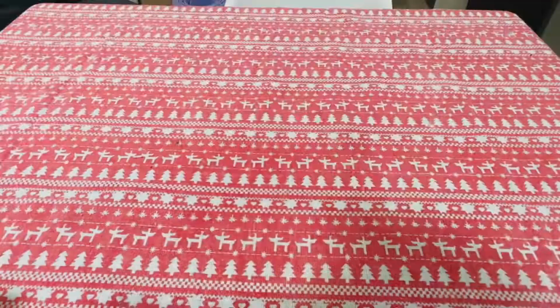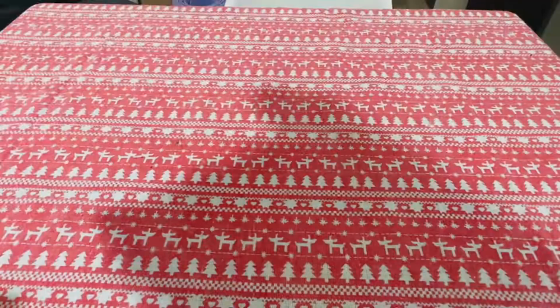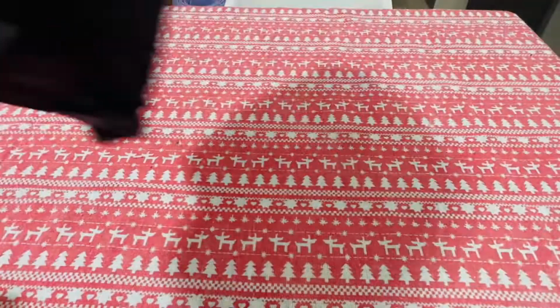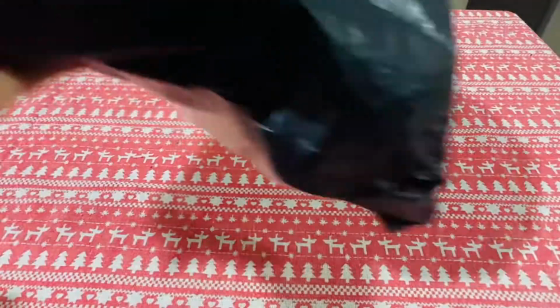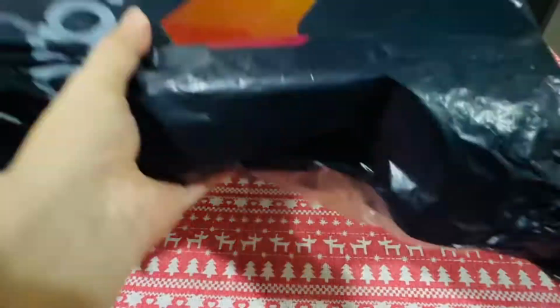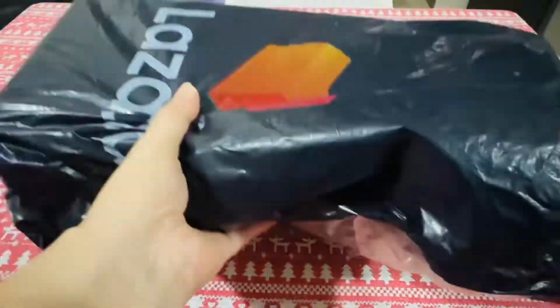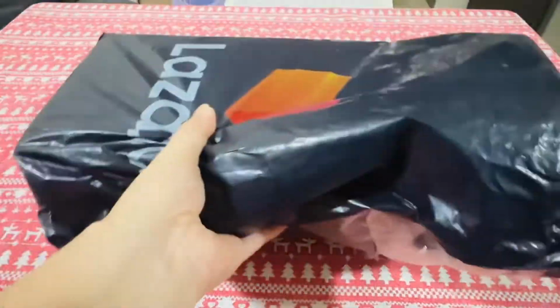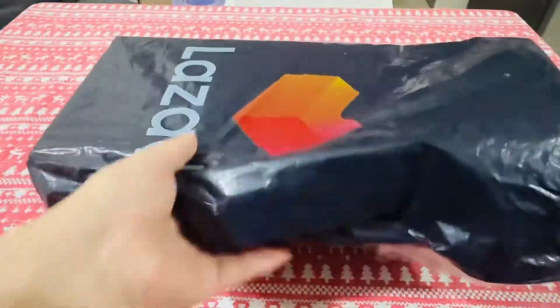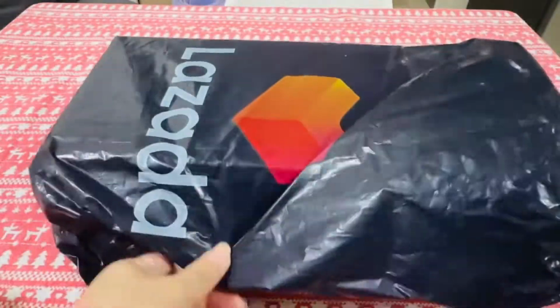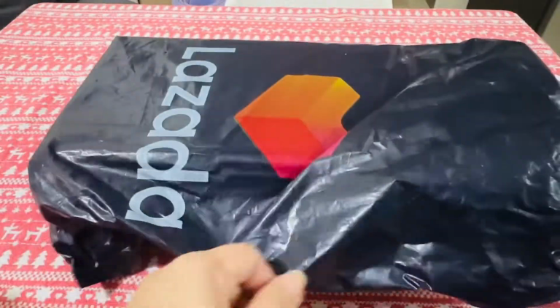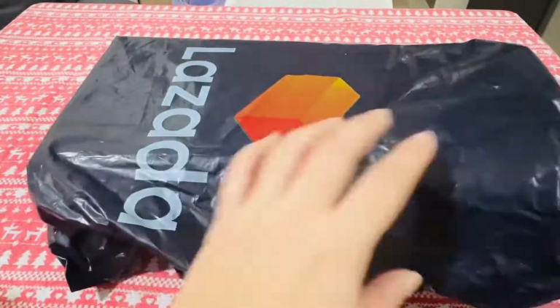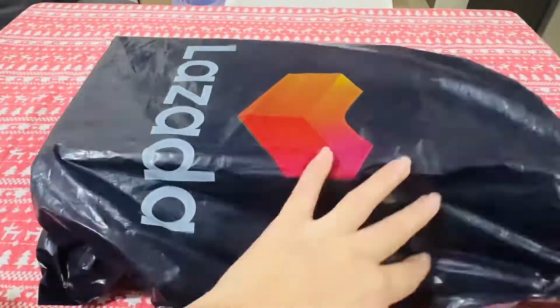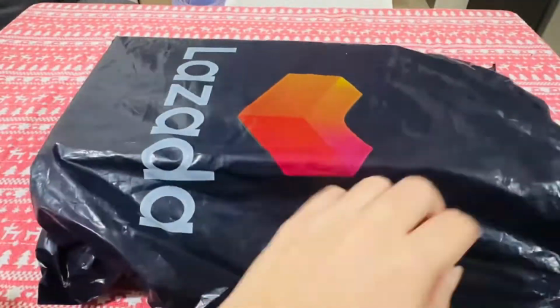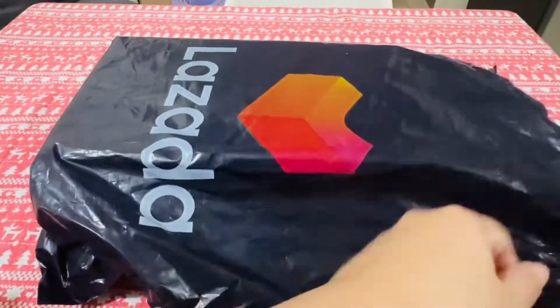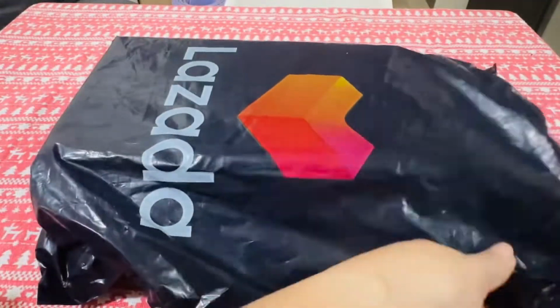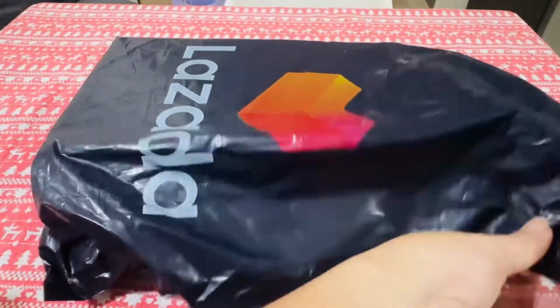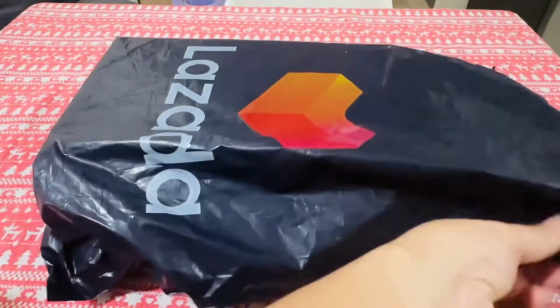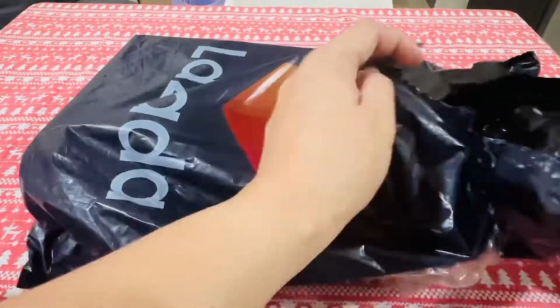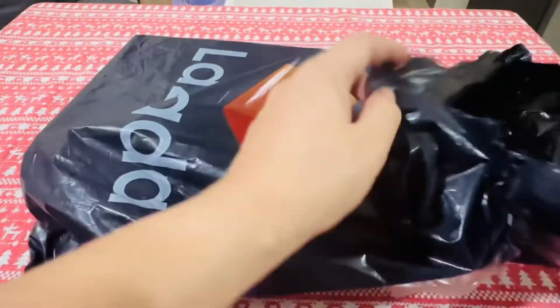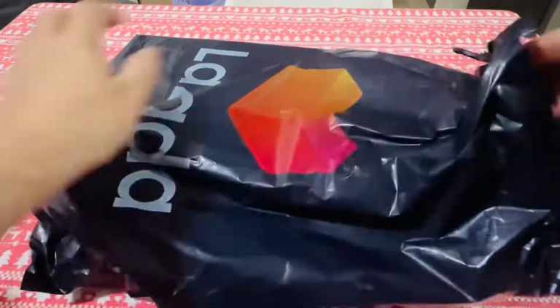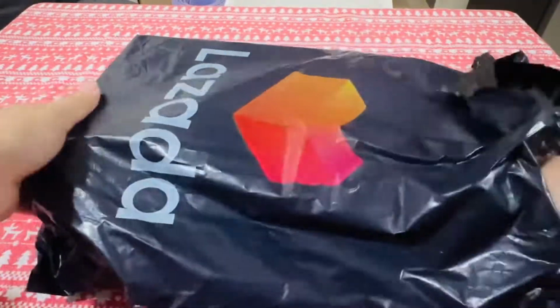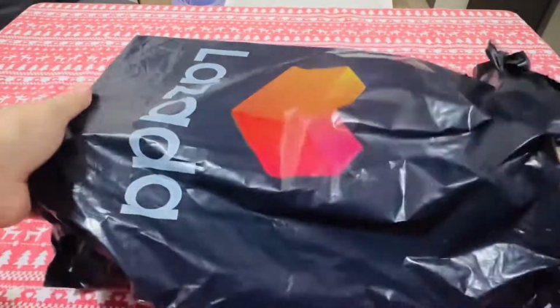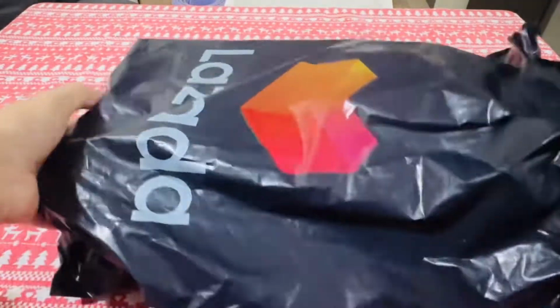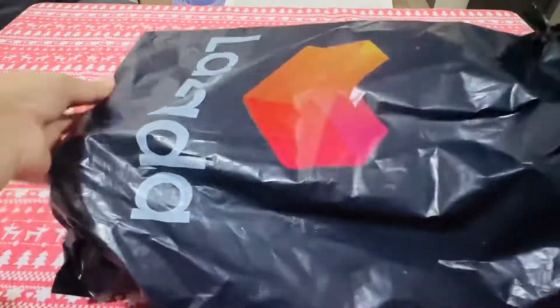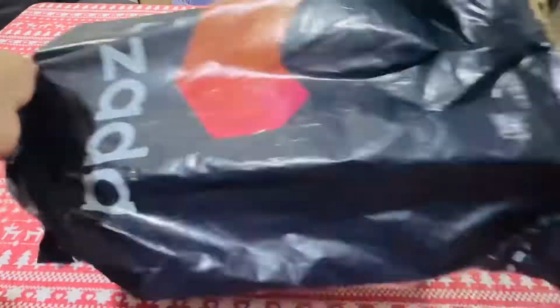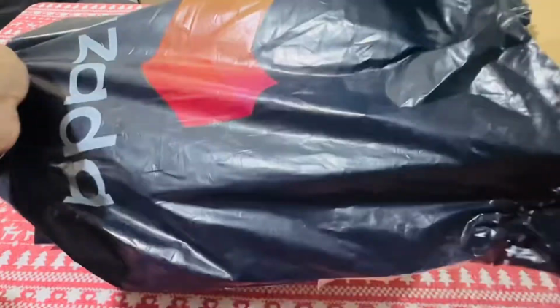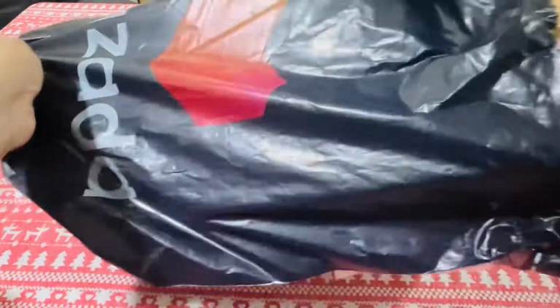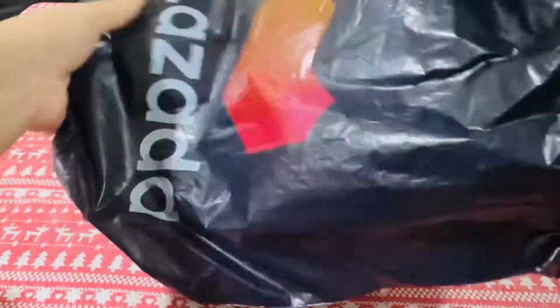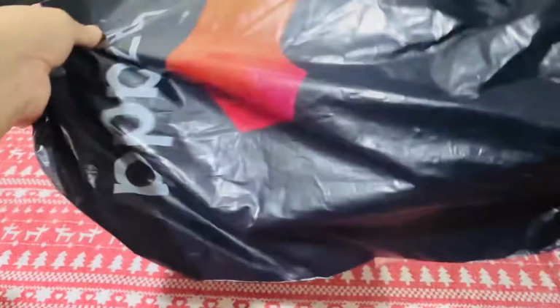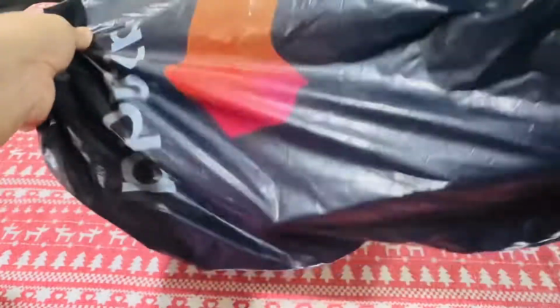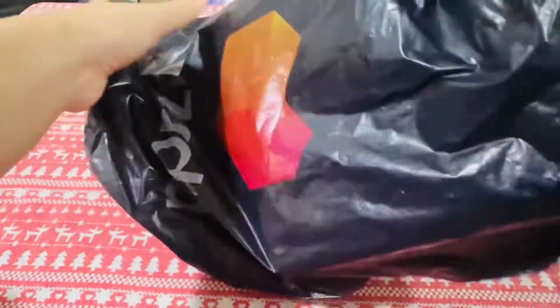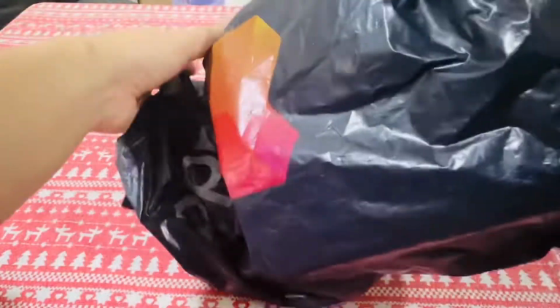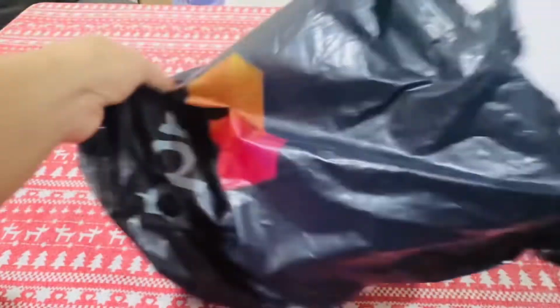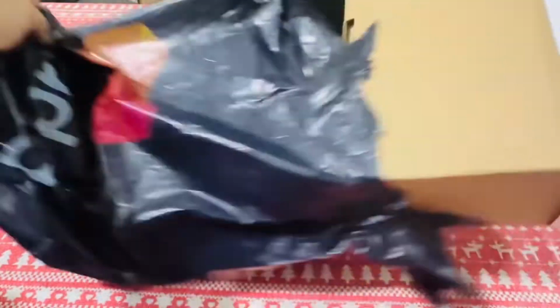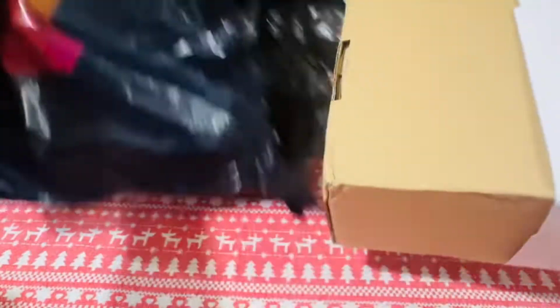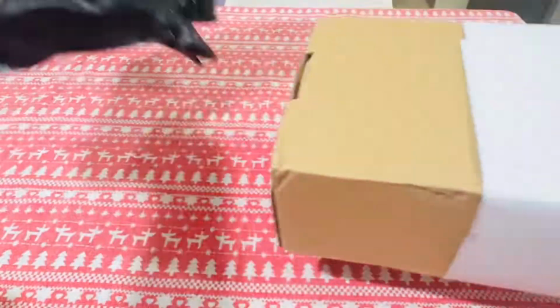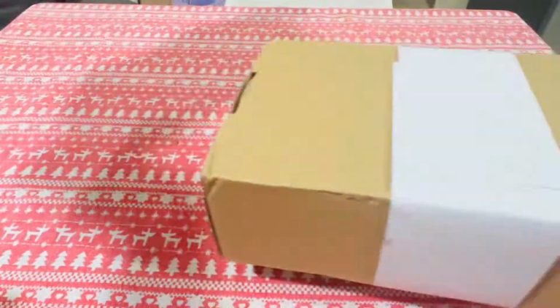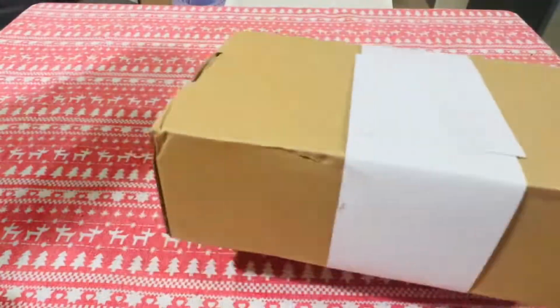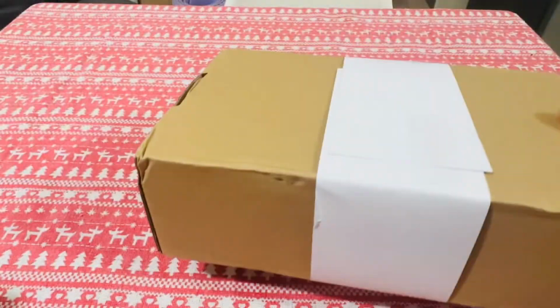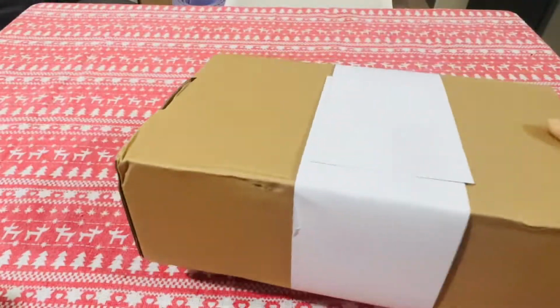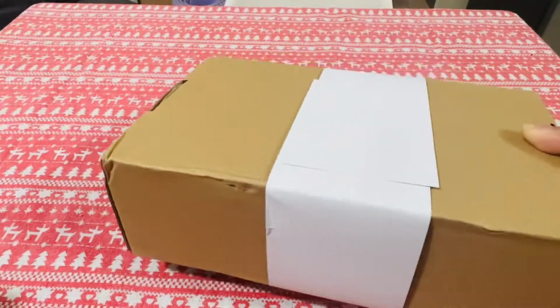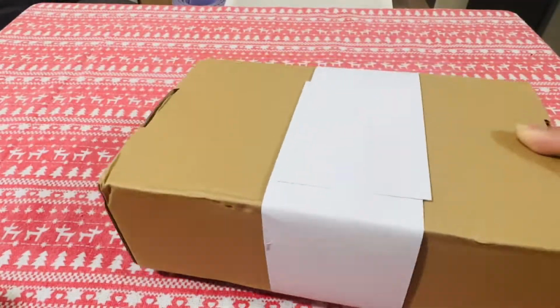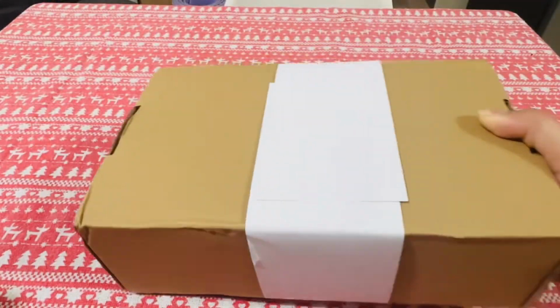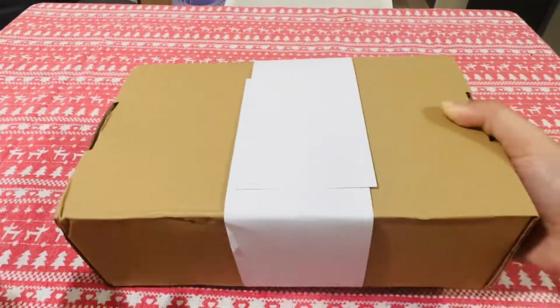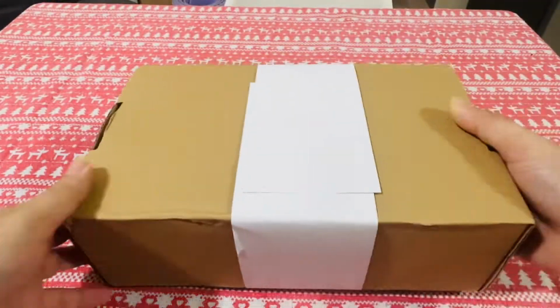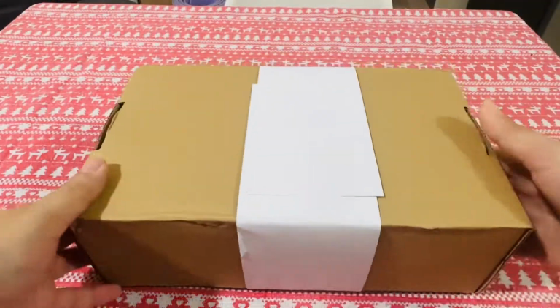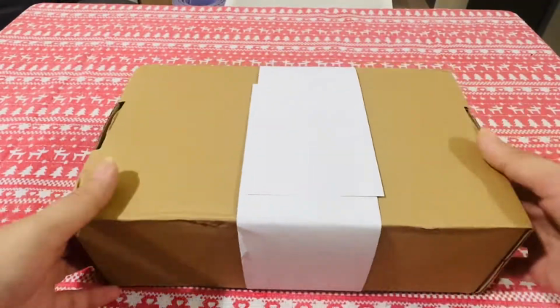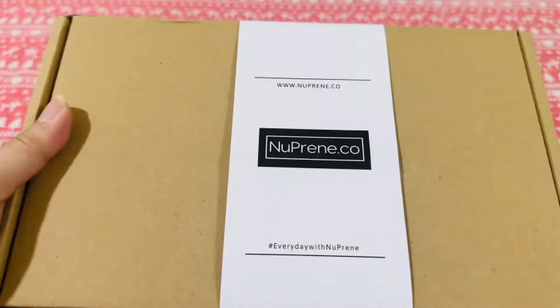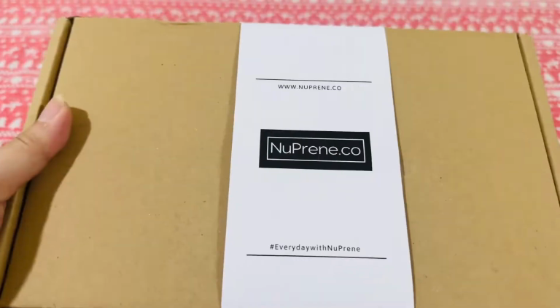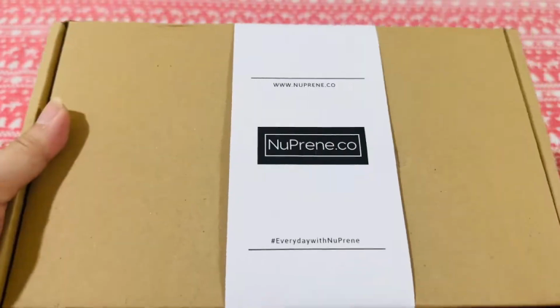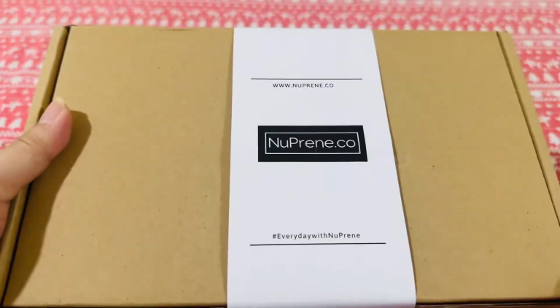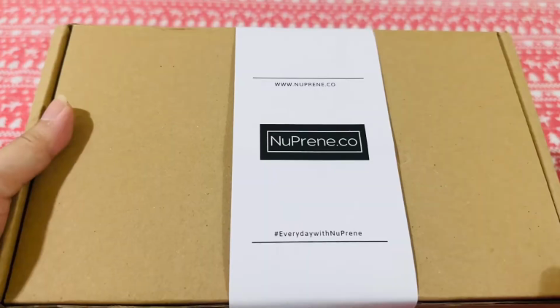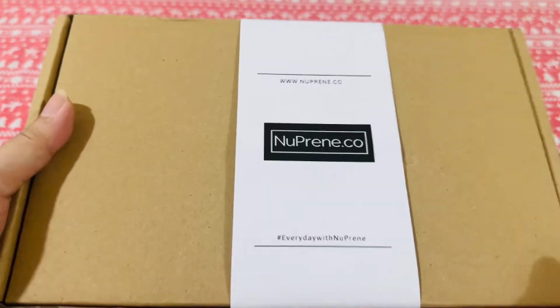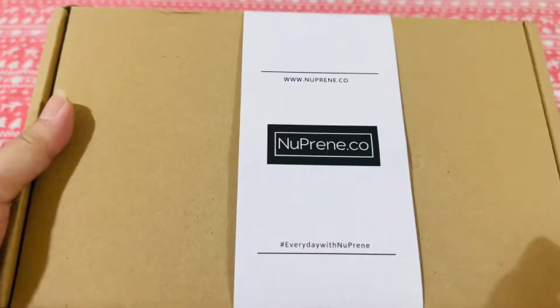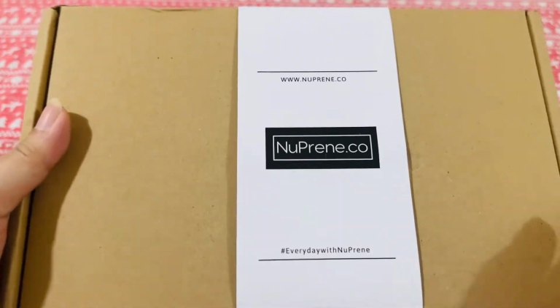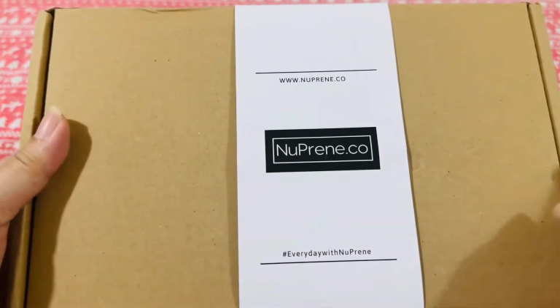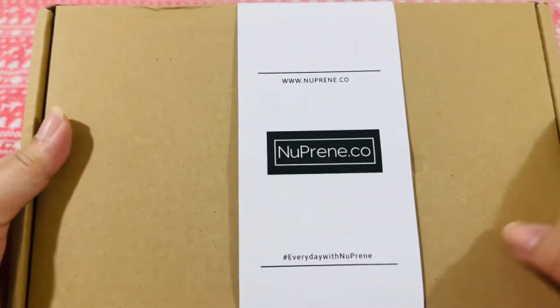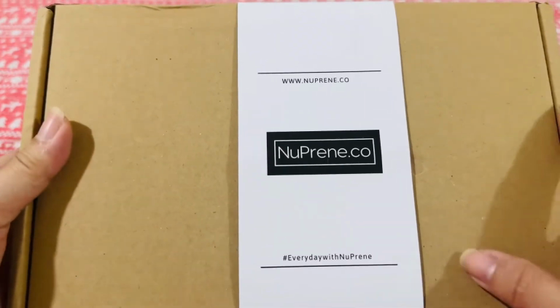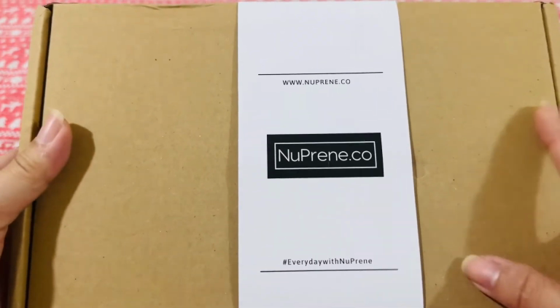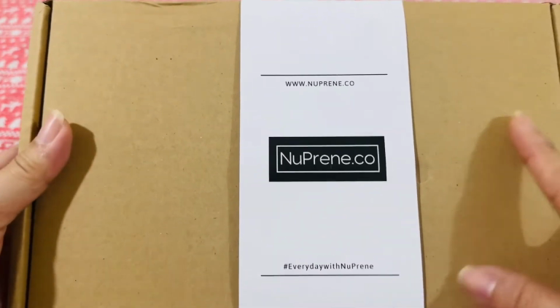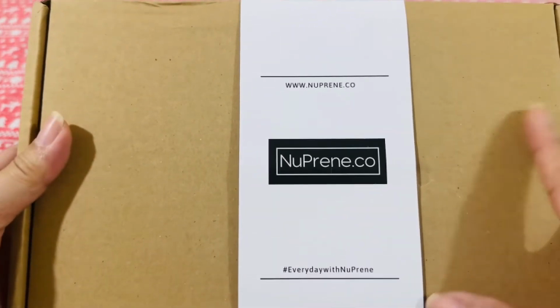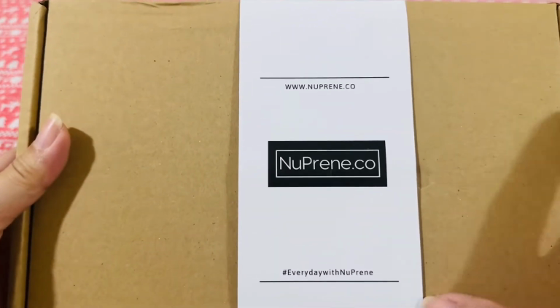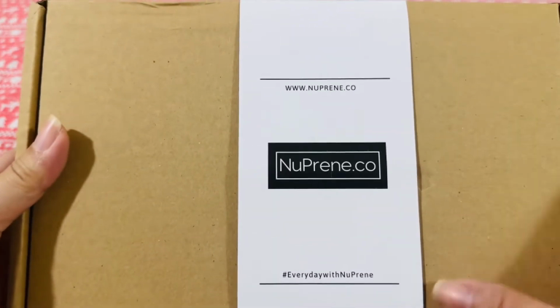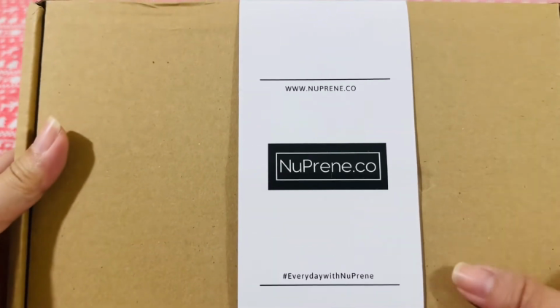Hi guys! I'm excited to show you my new favorite bag by Nupreen. Join me and let's unbox.